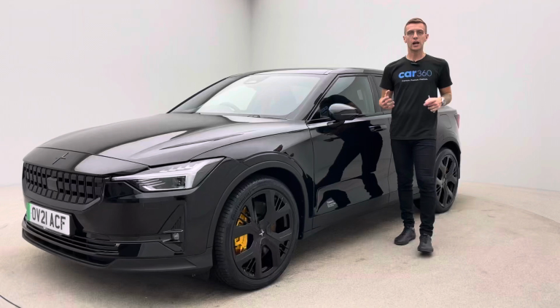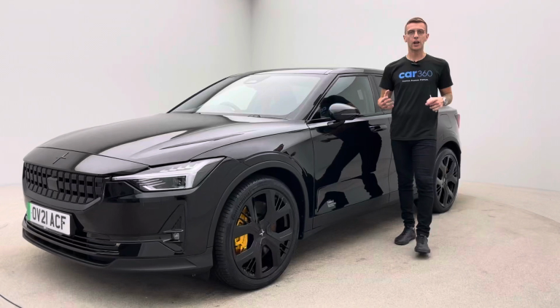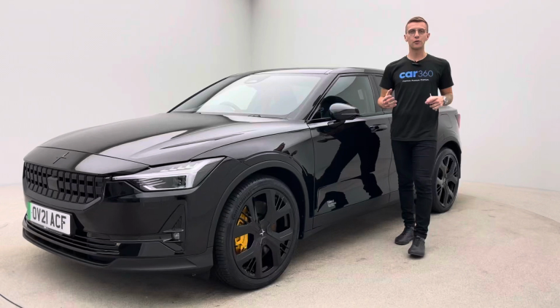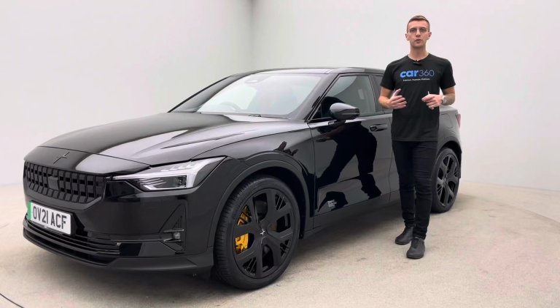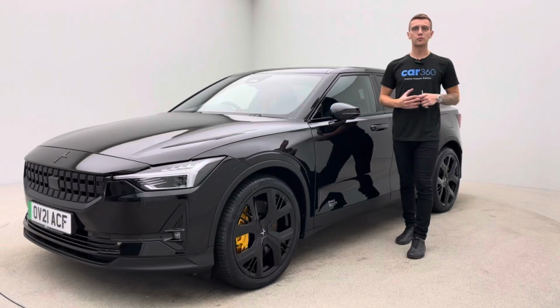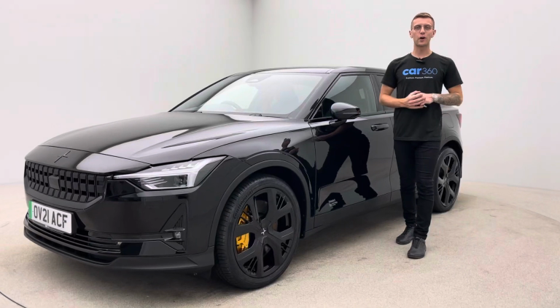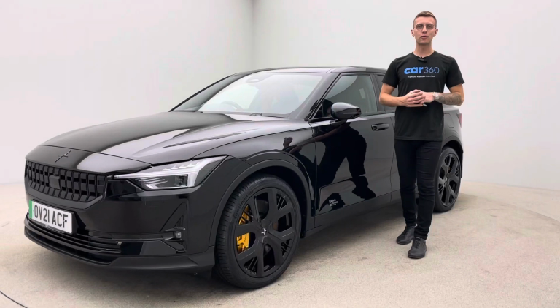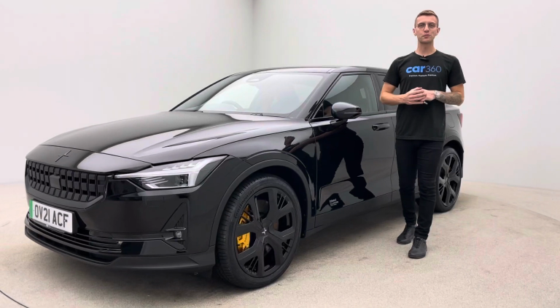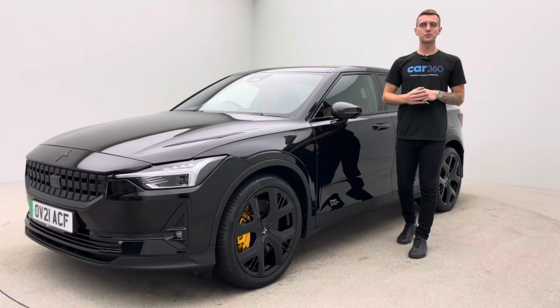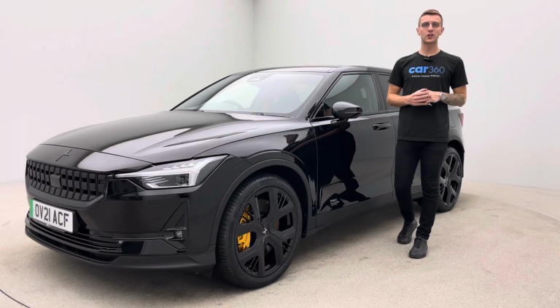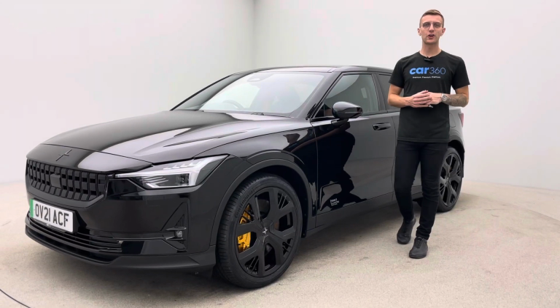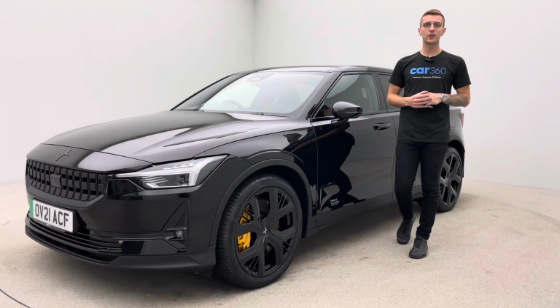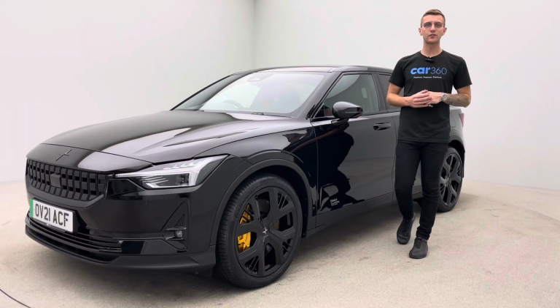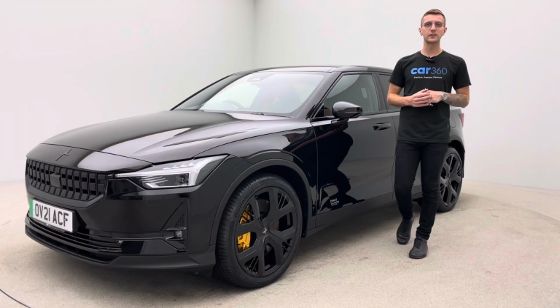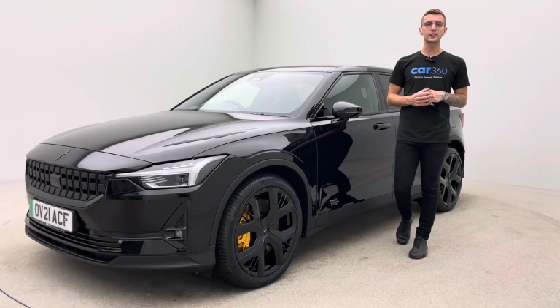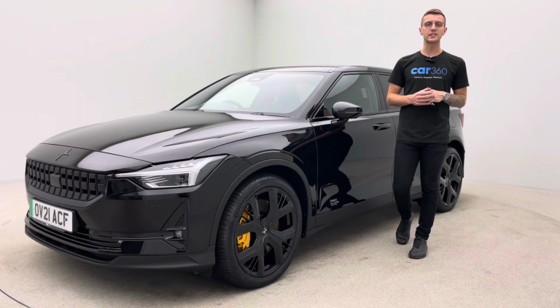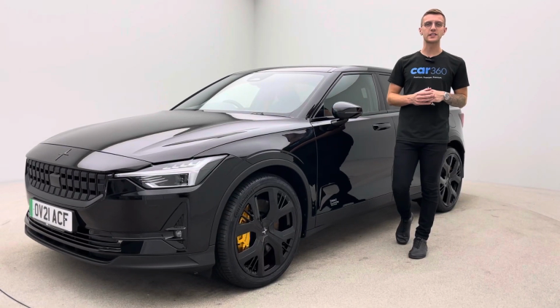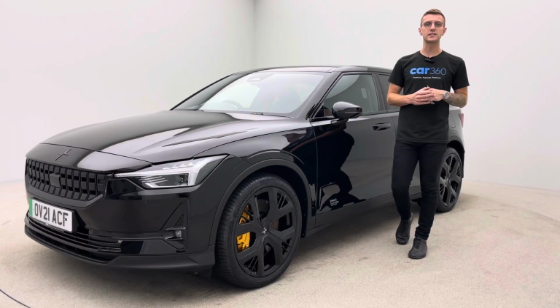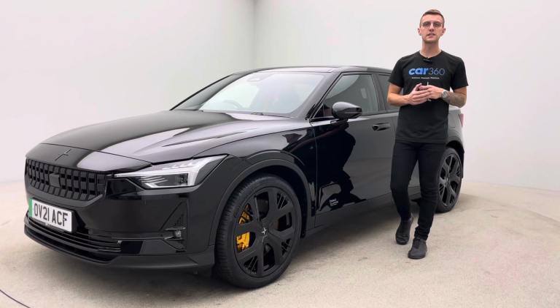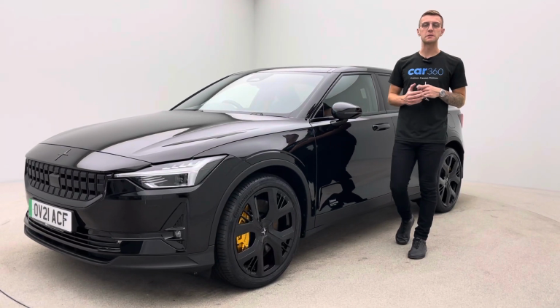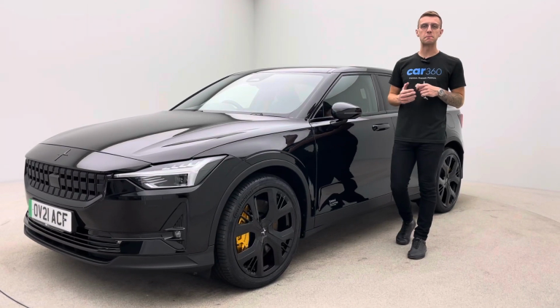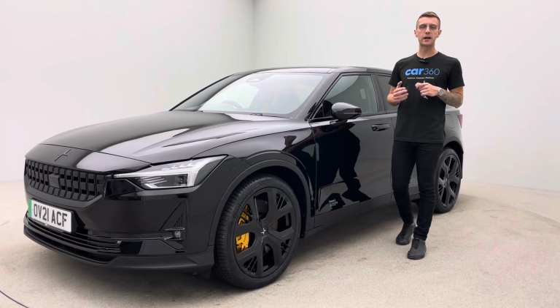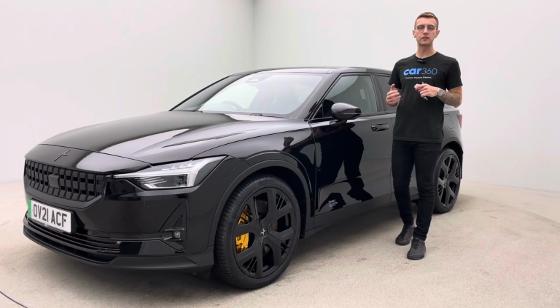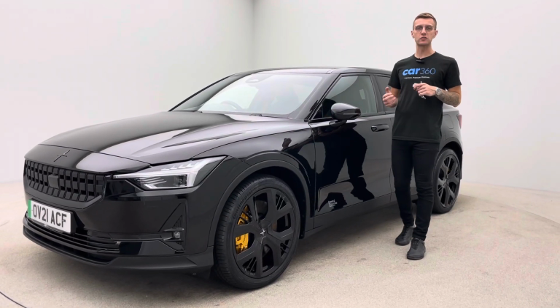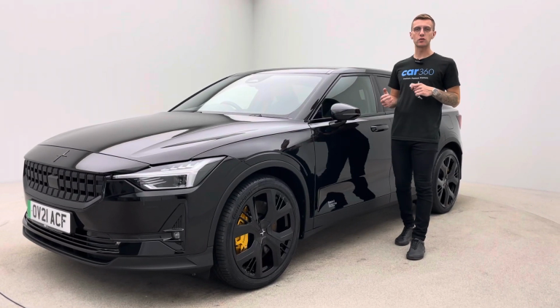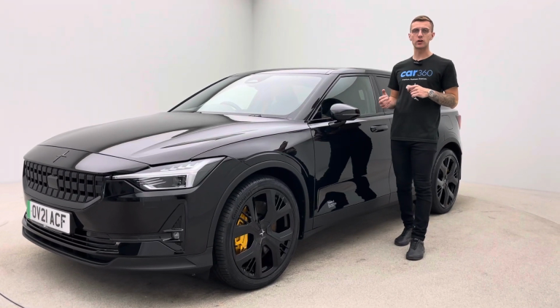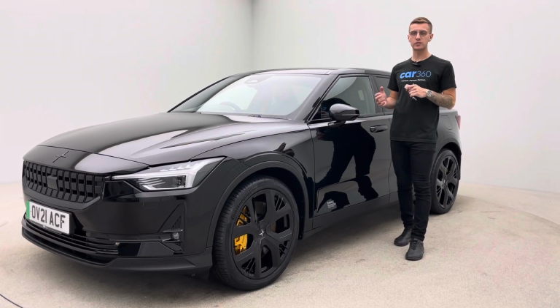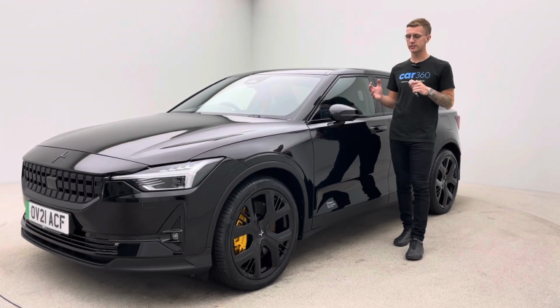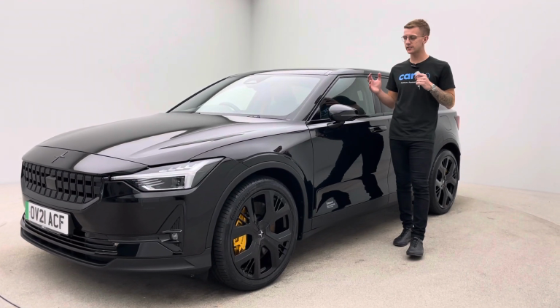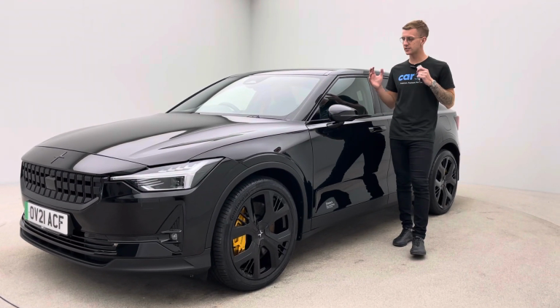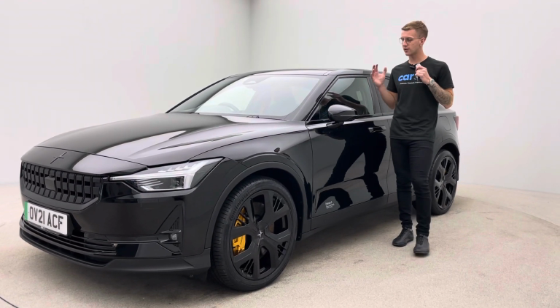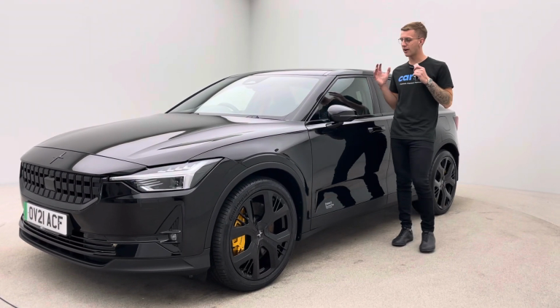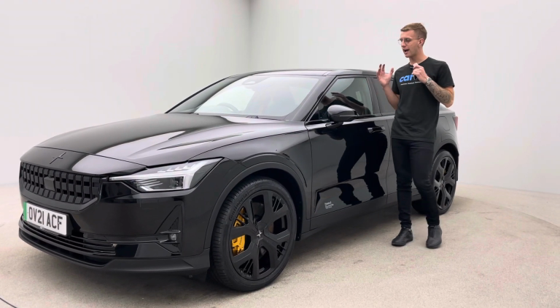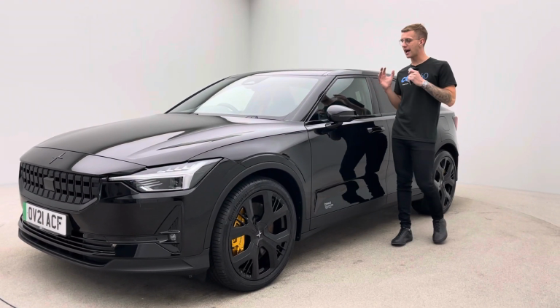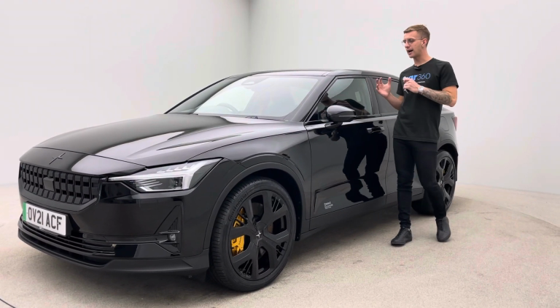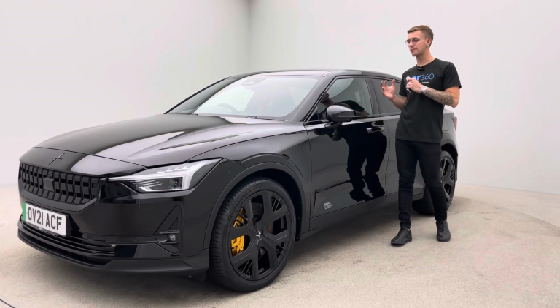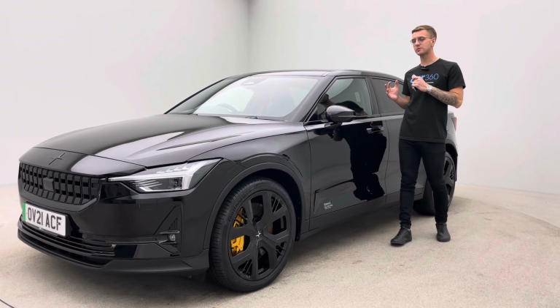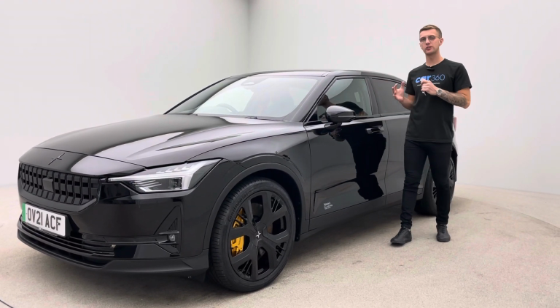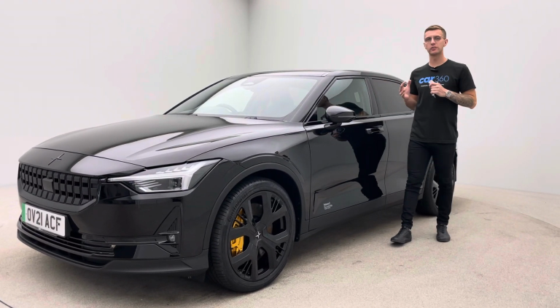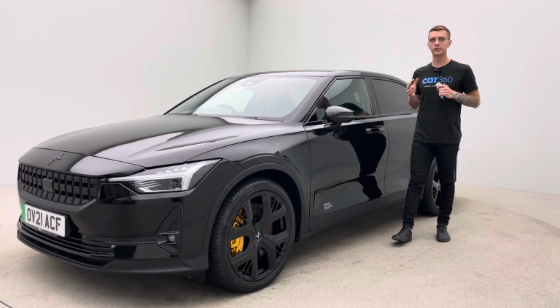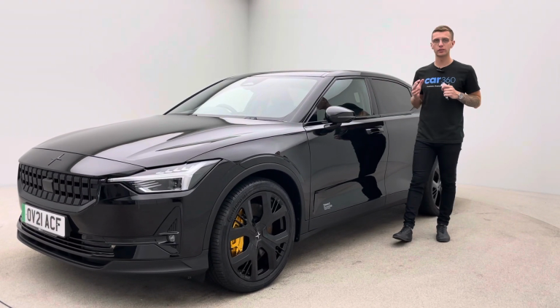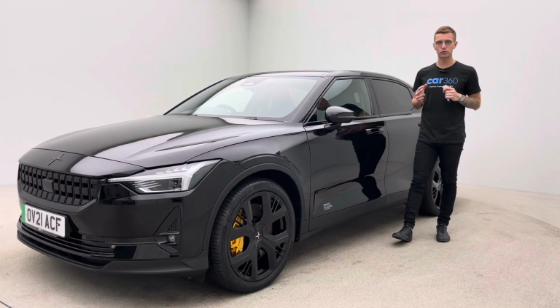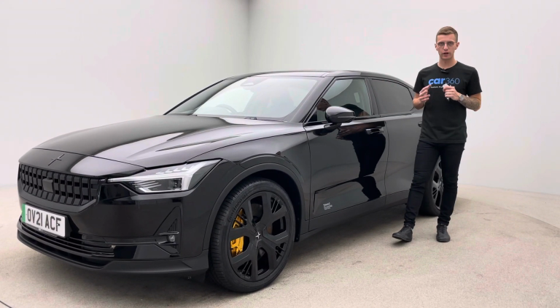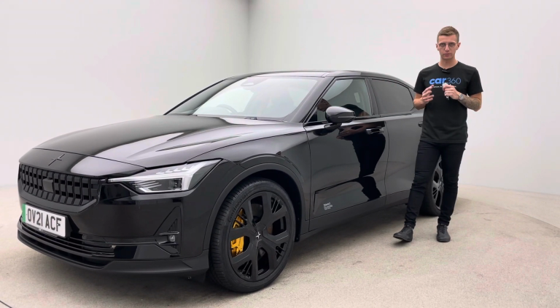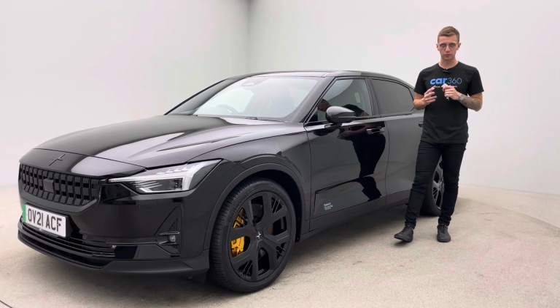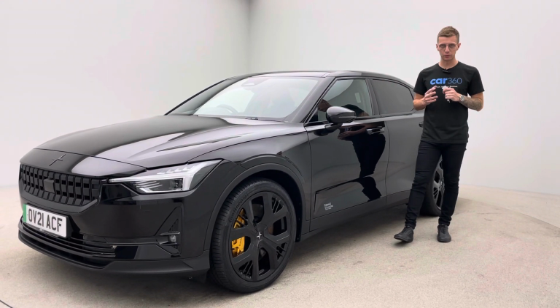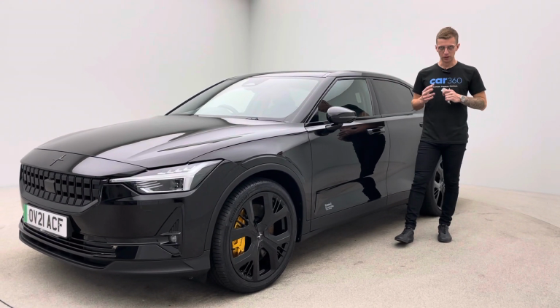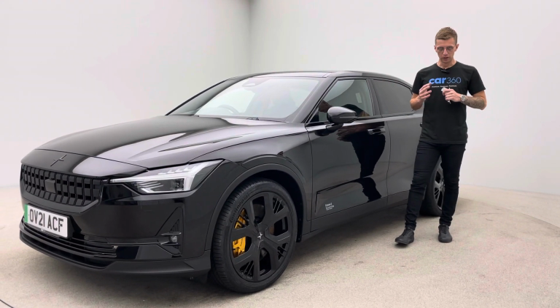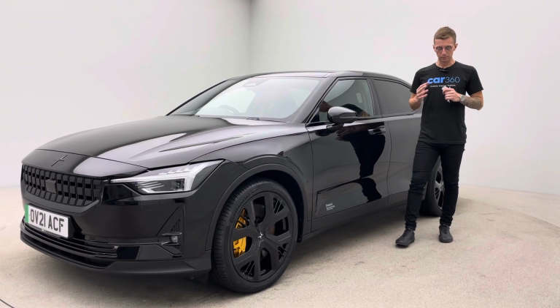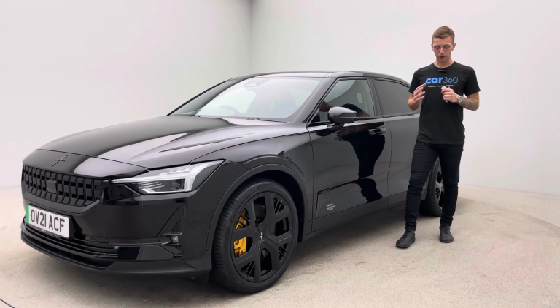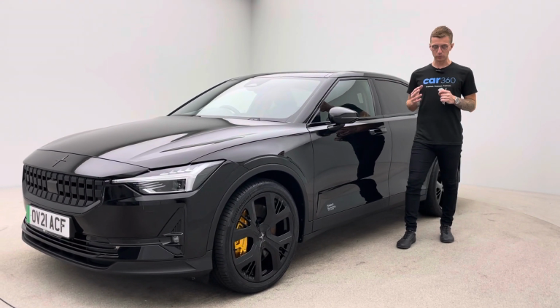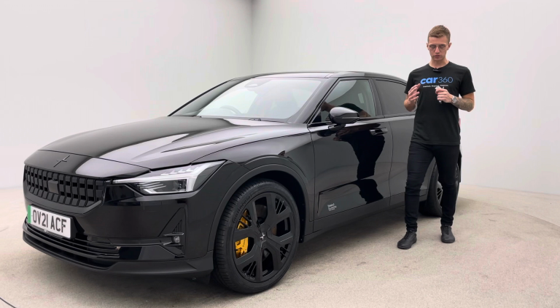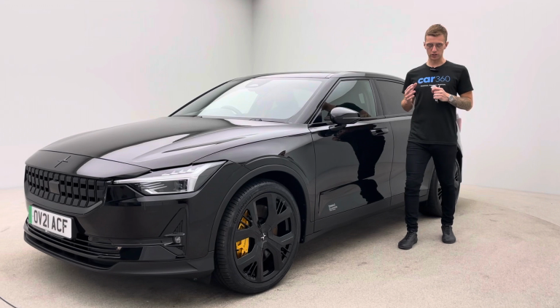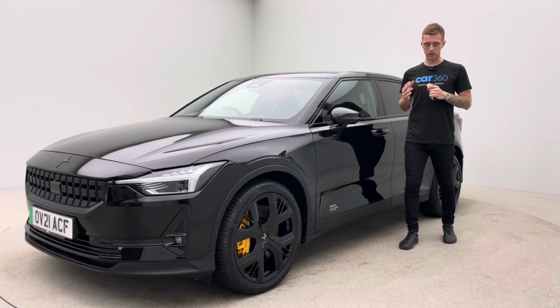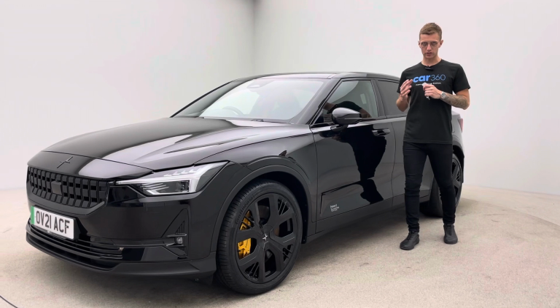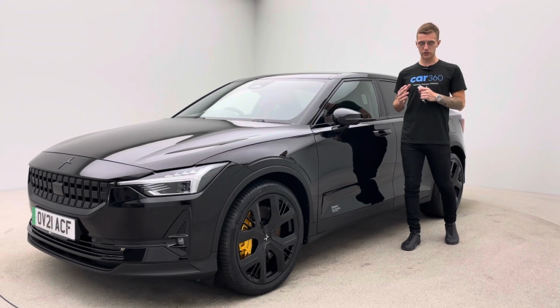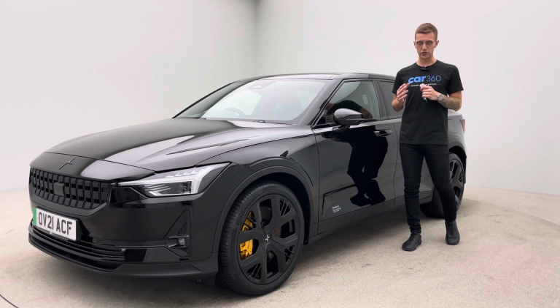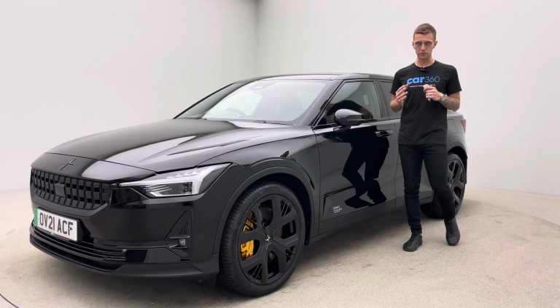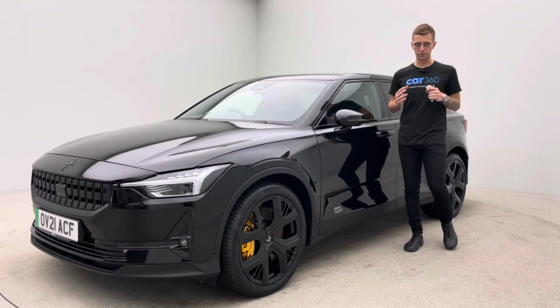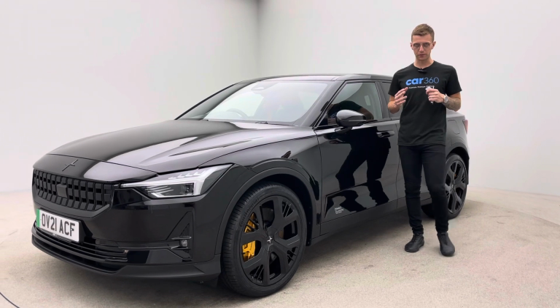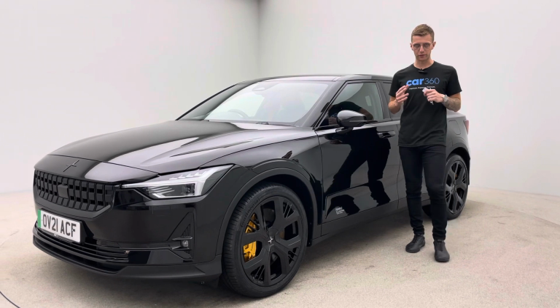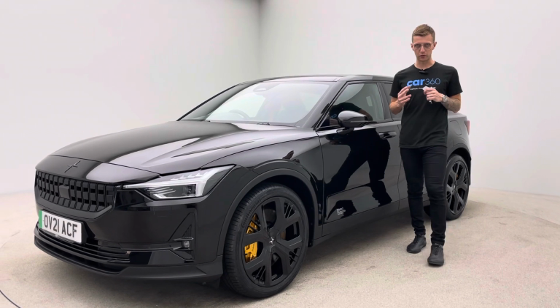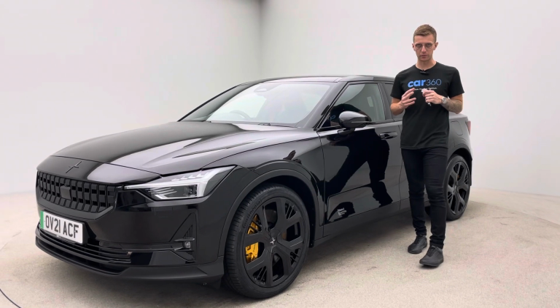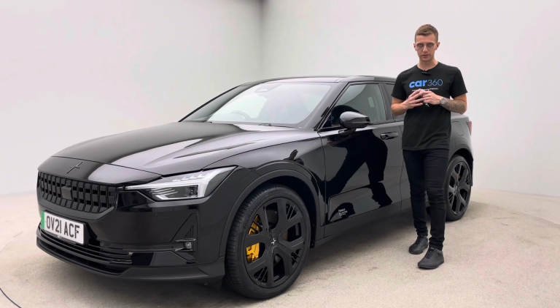Hello and welcome to Car360. My name is Ross. This is our absolutely incredible Polestar 2 Performance.